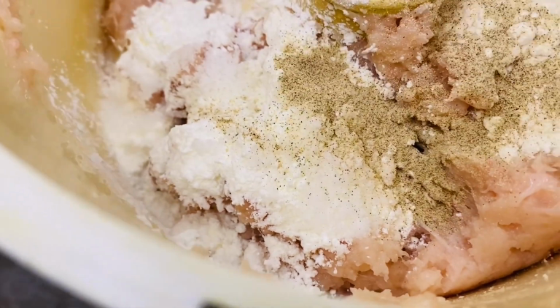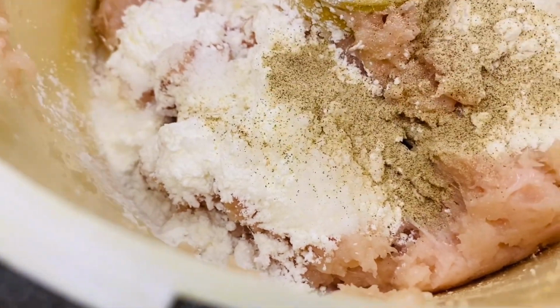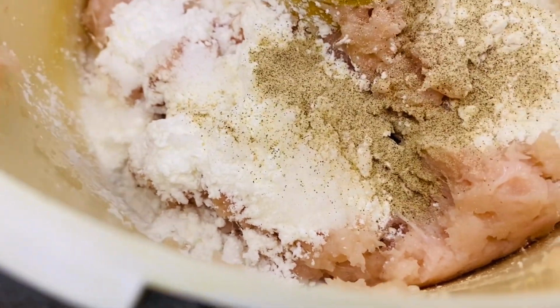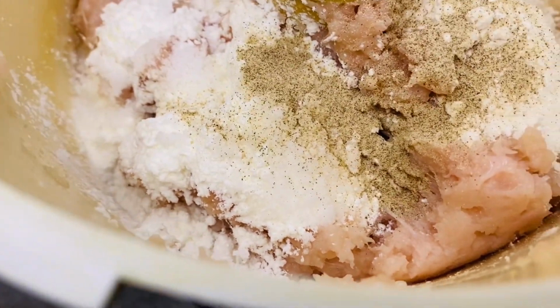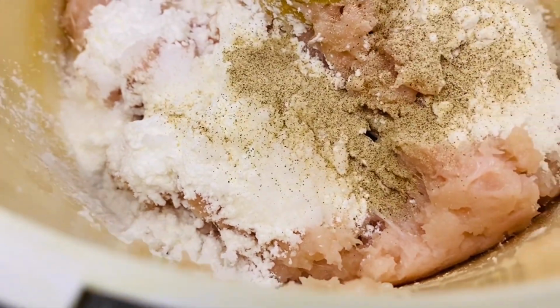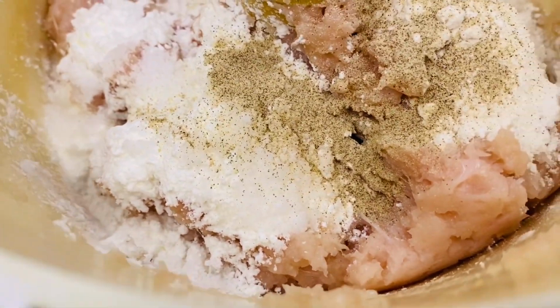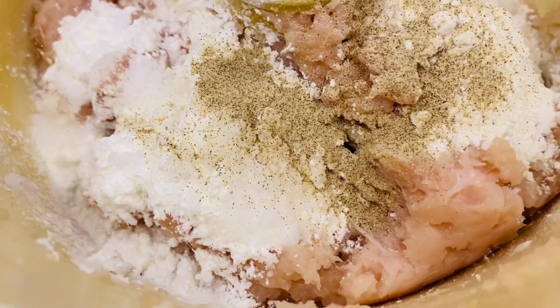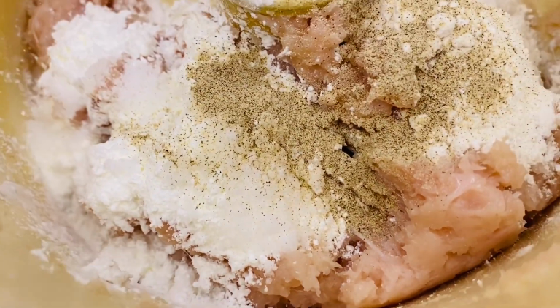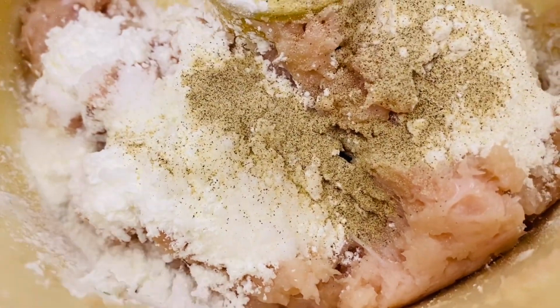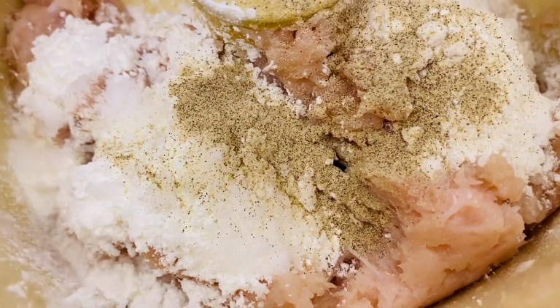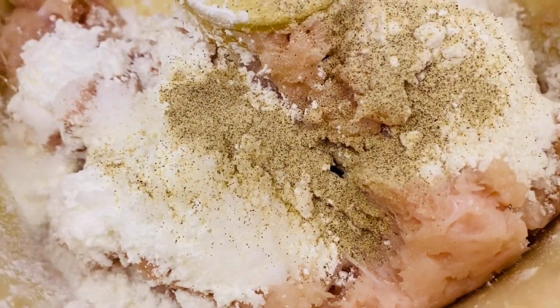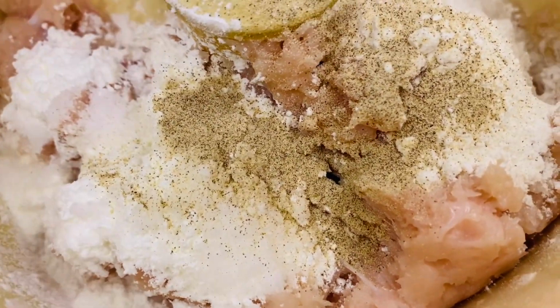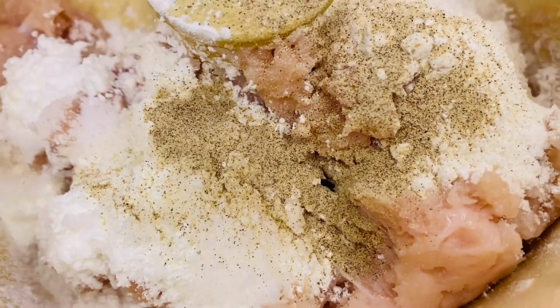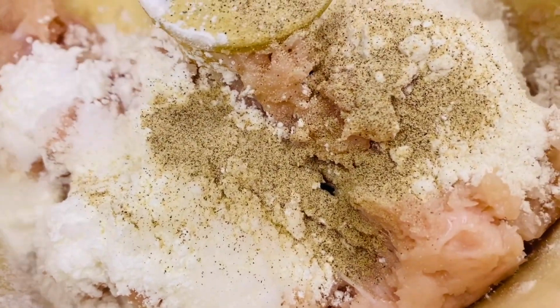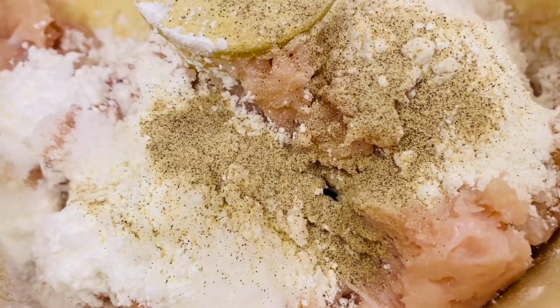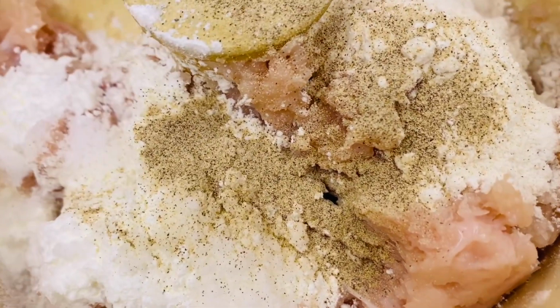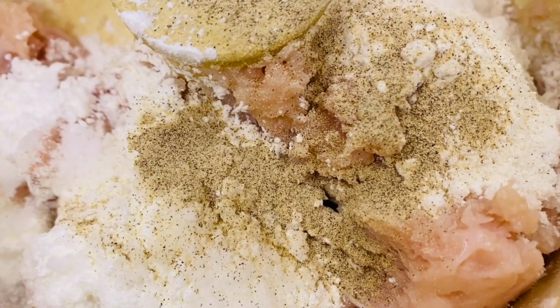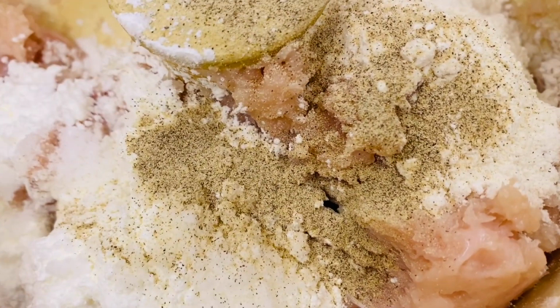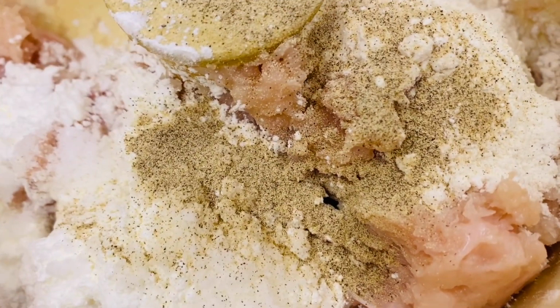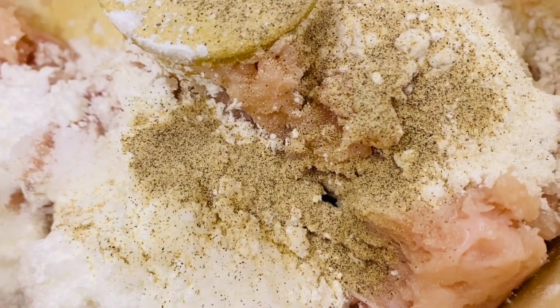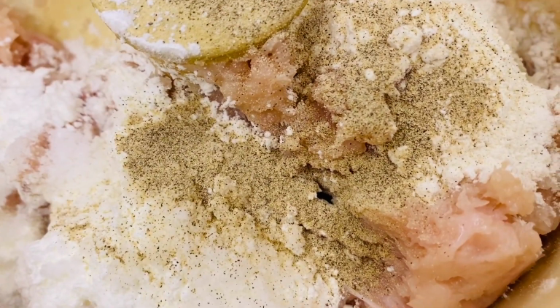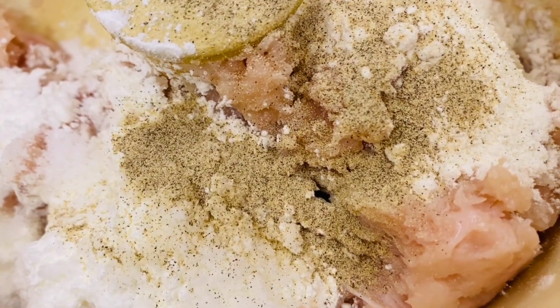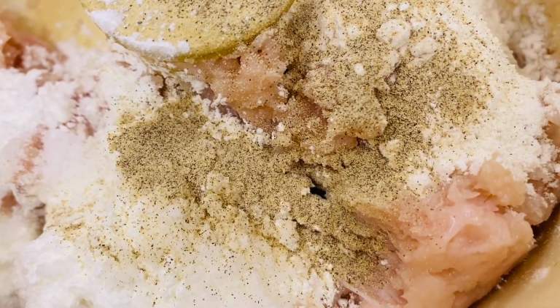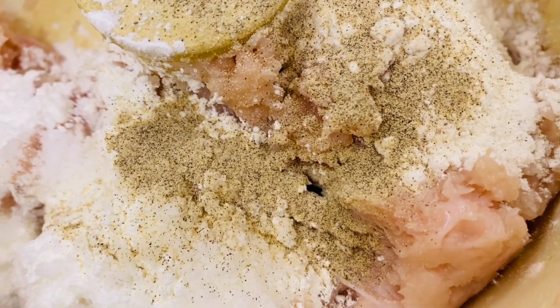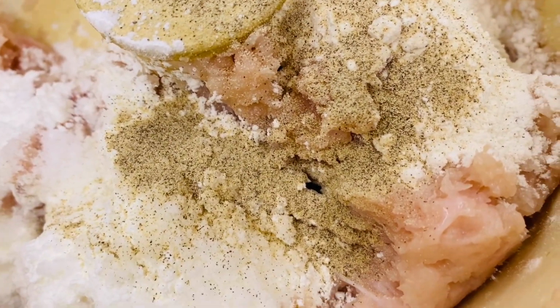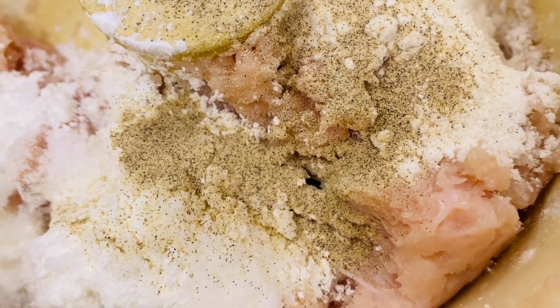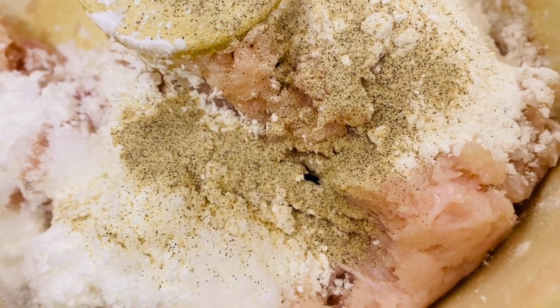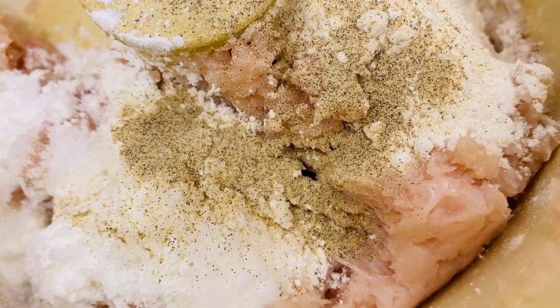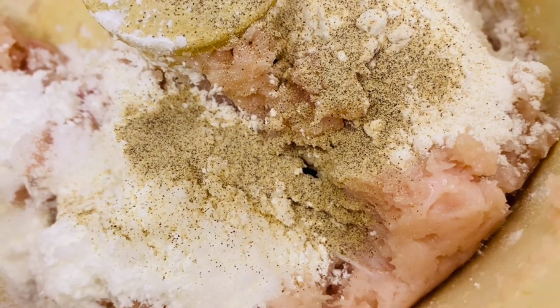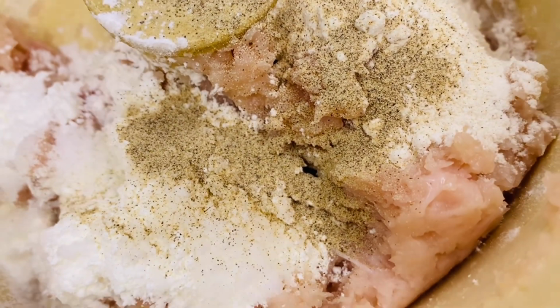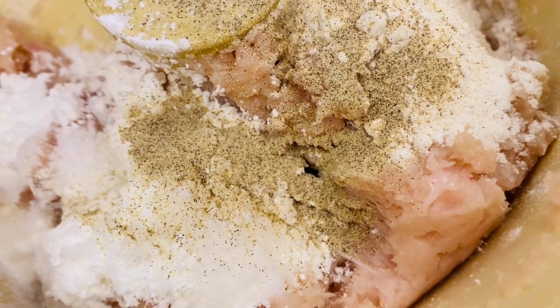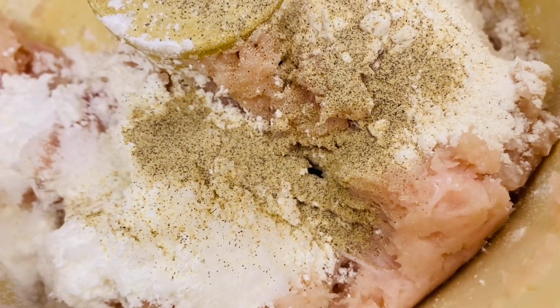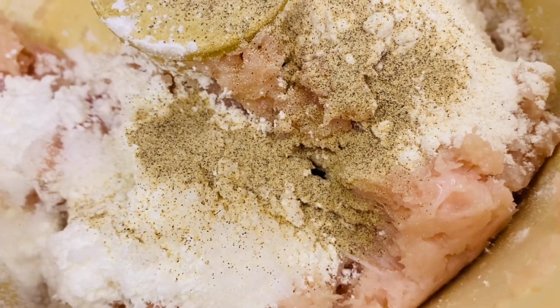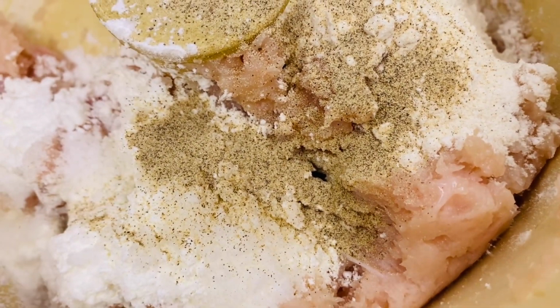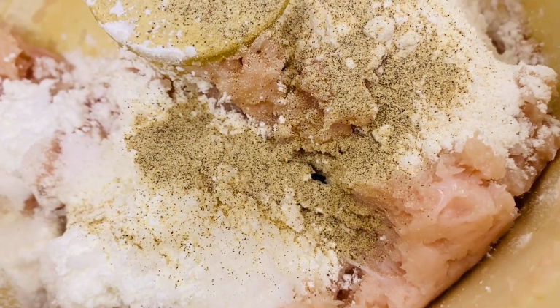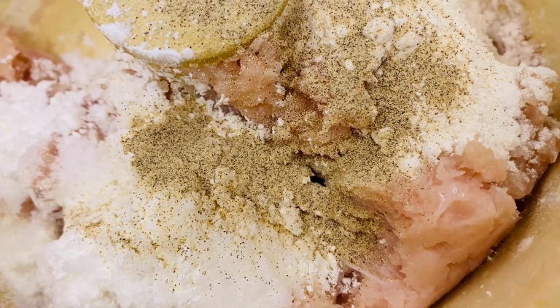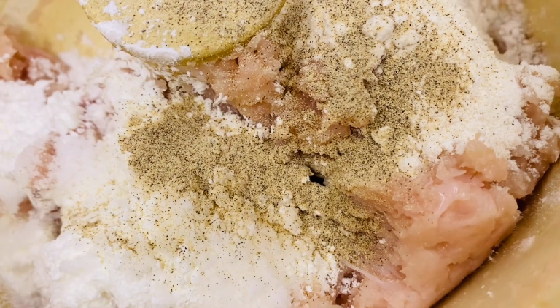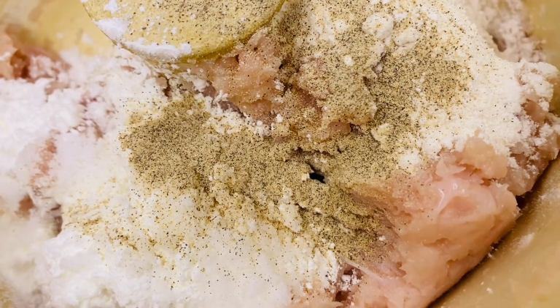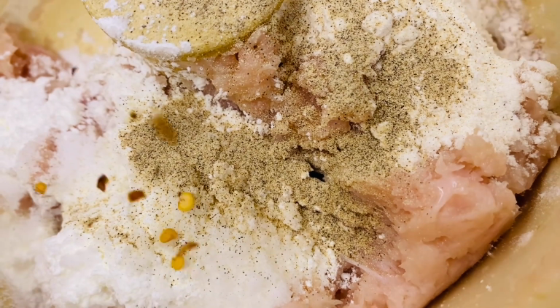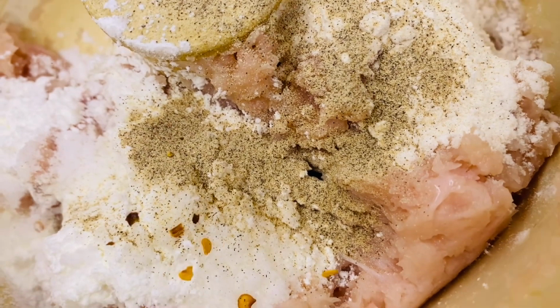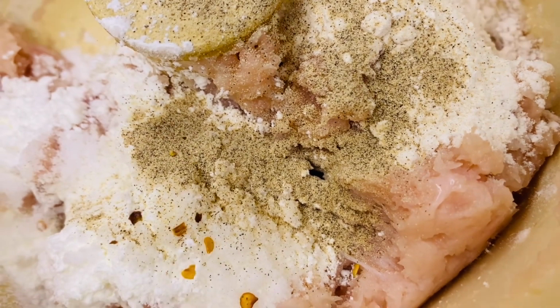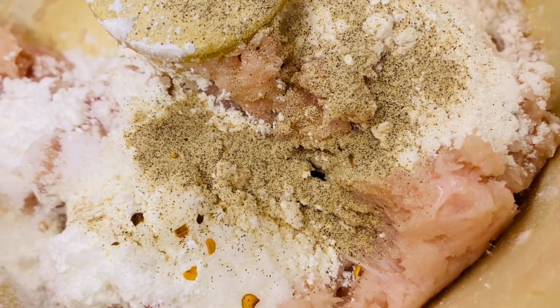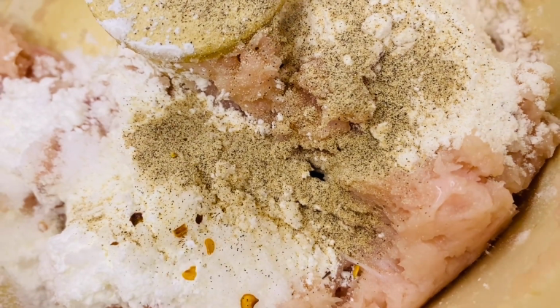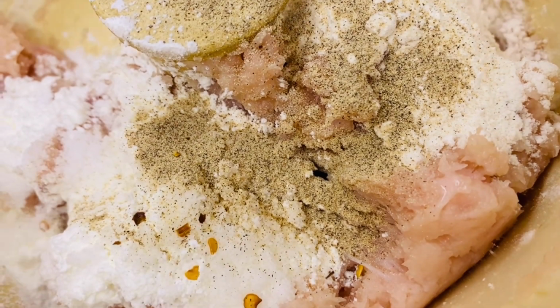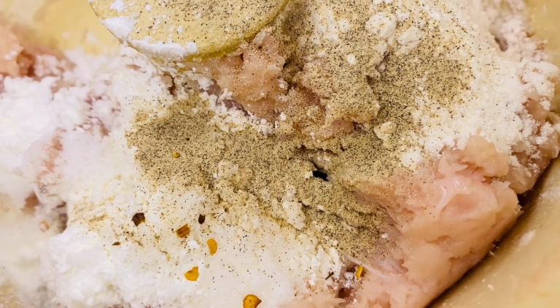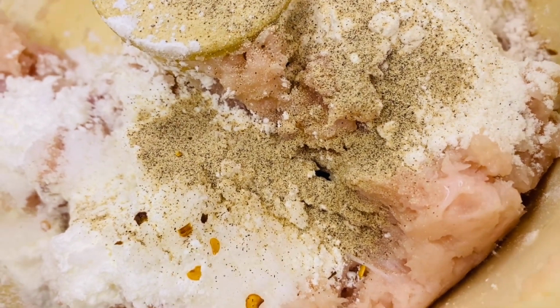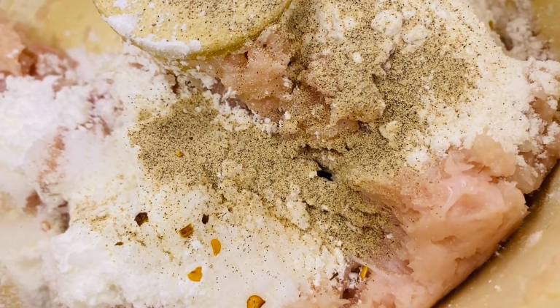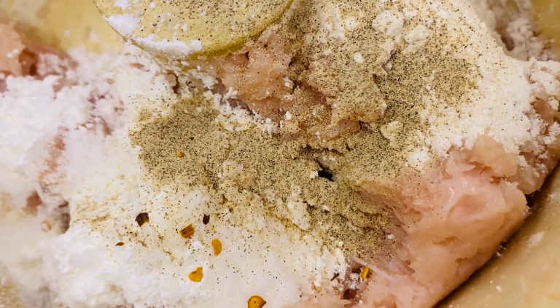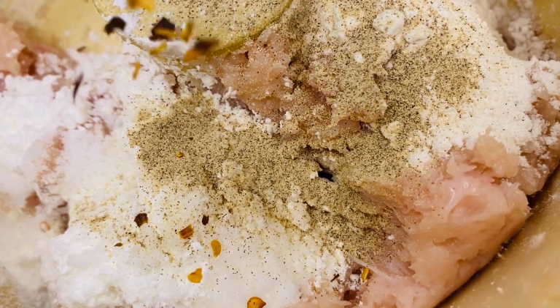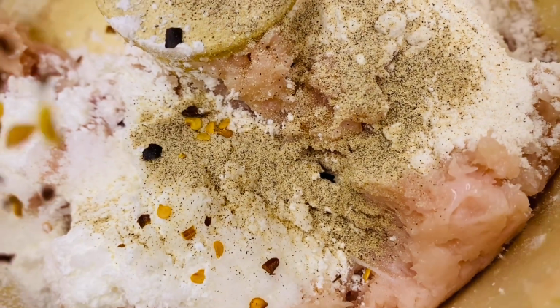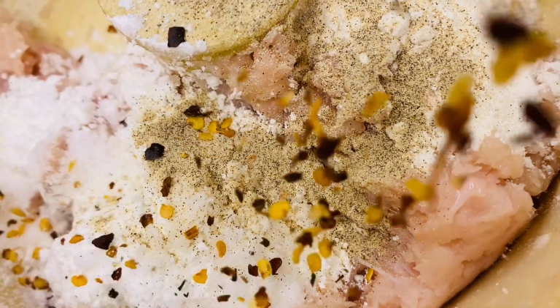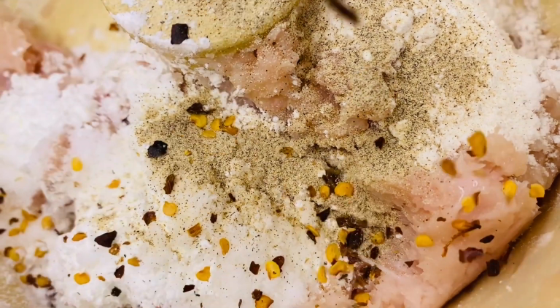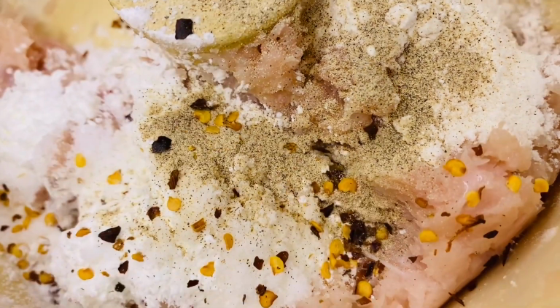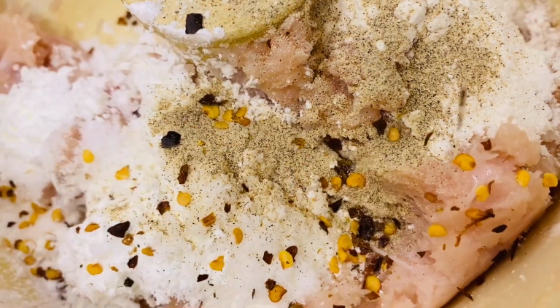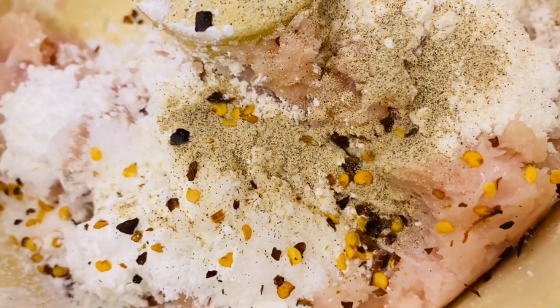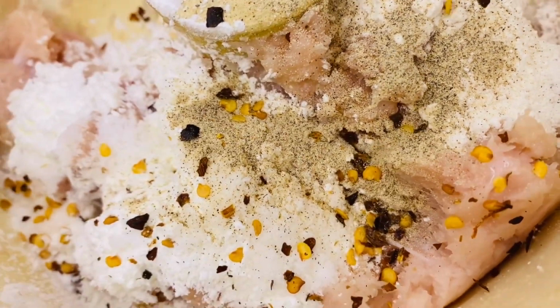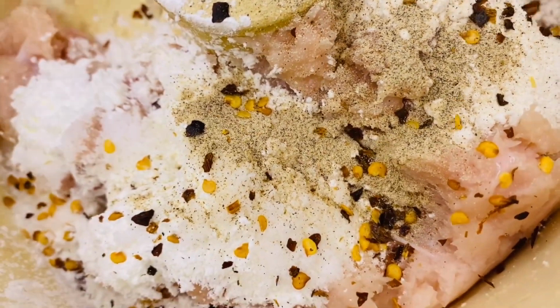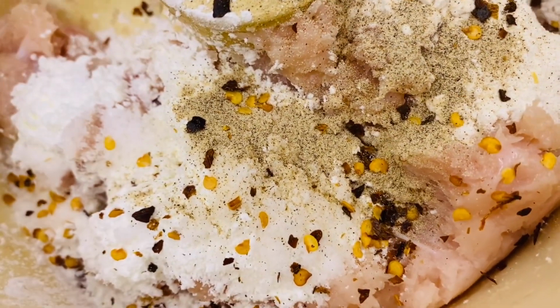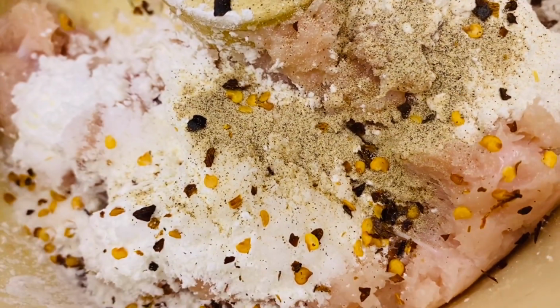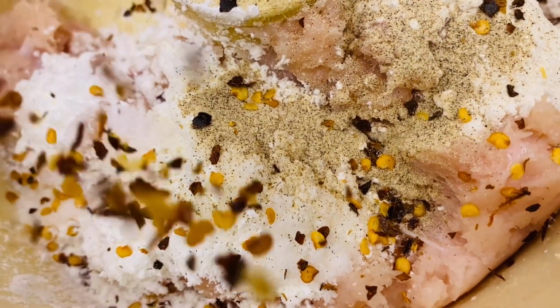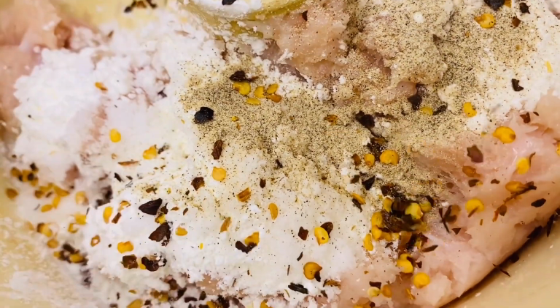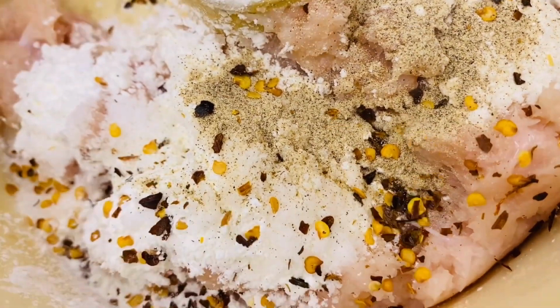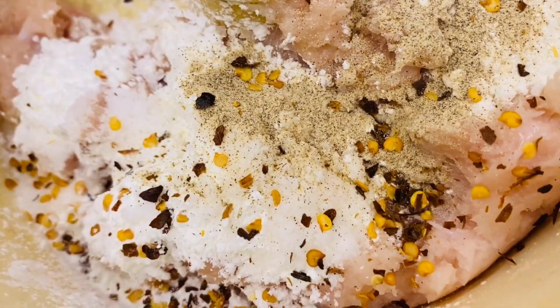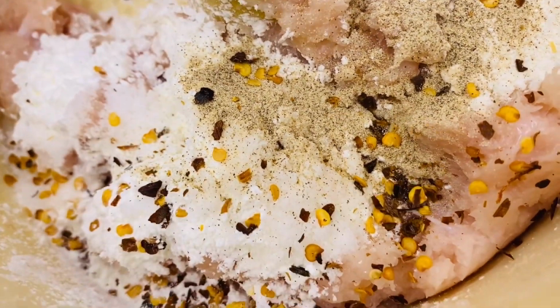Let's blend and rinse with black pepper. I am using chili flakes to use.